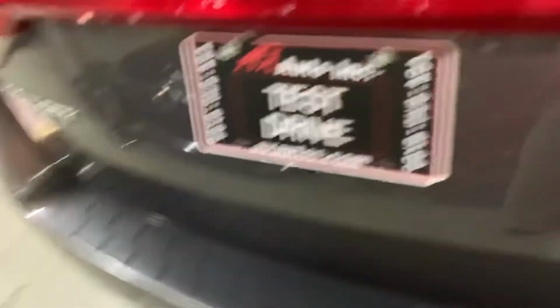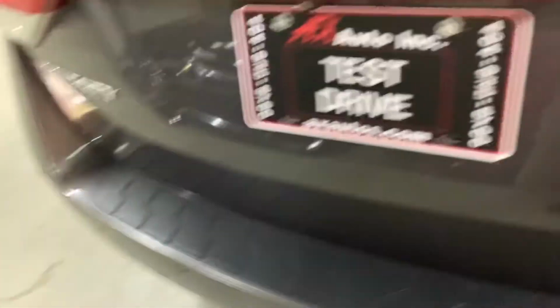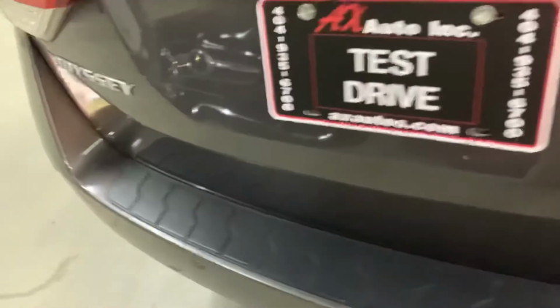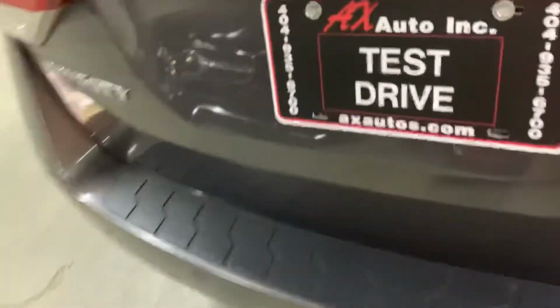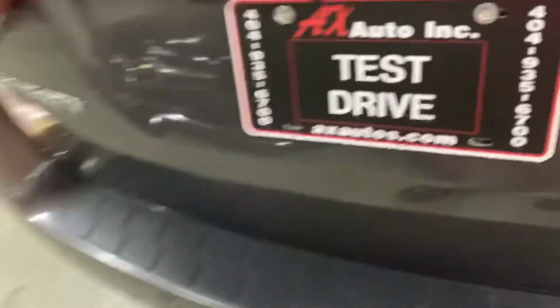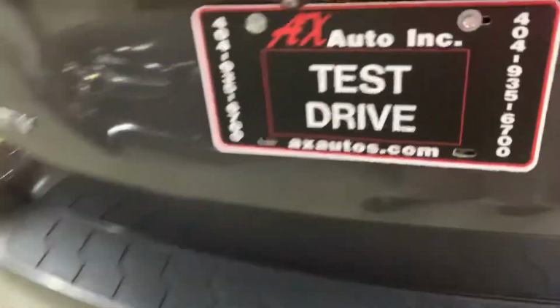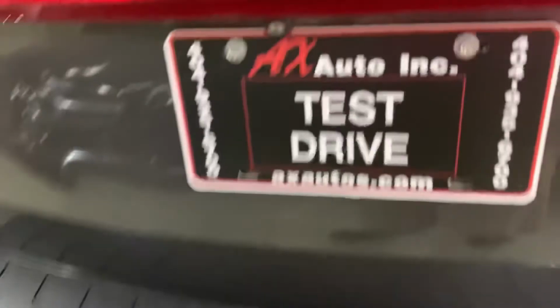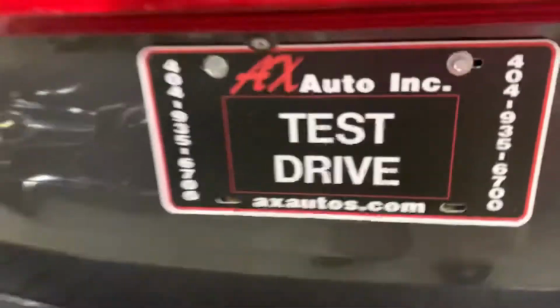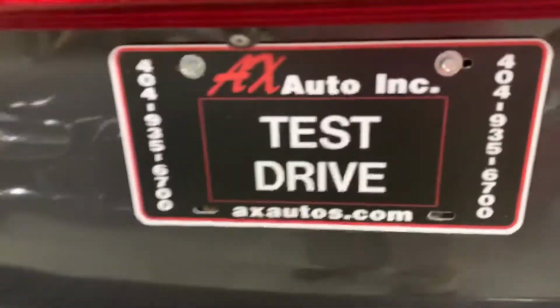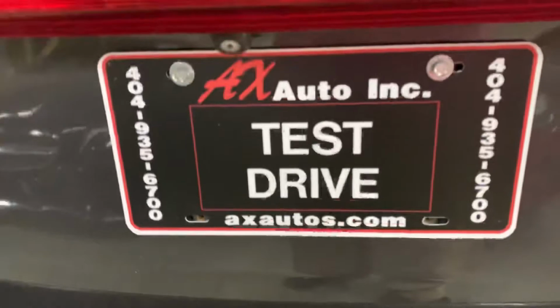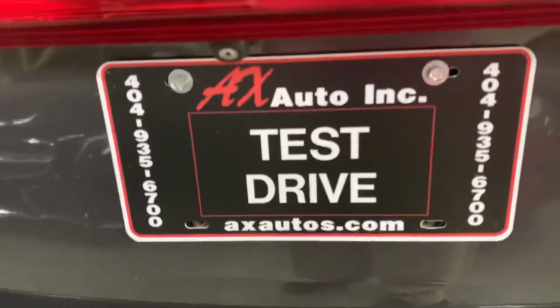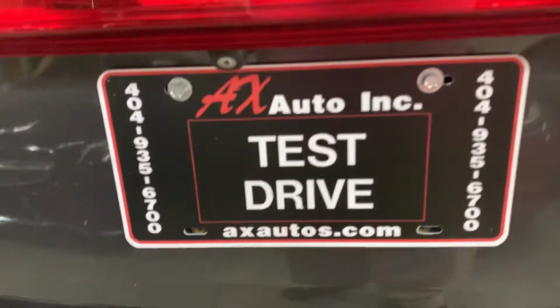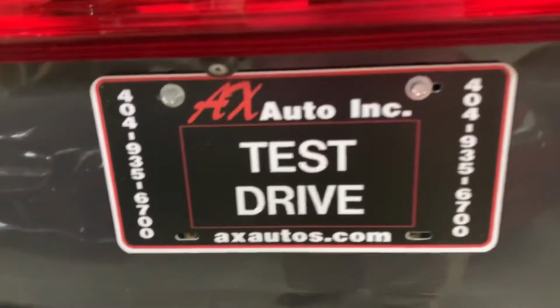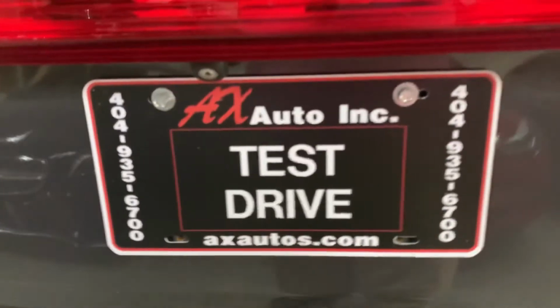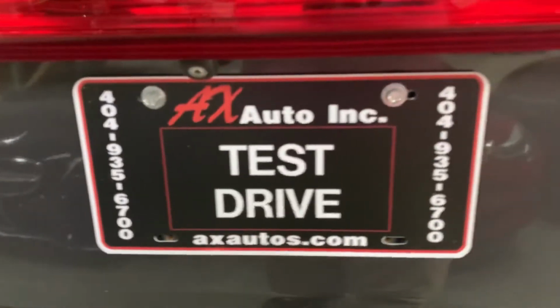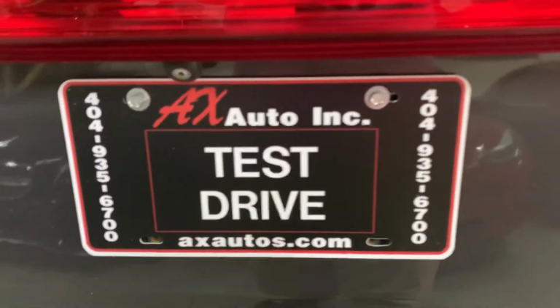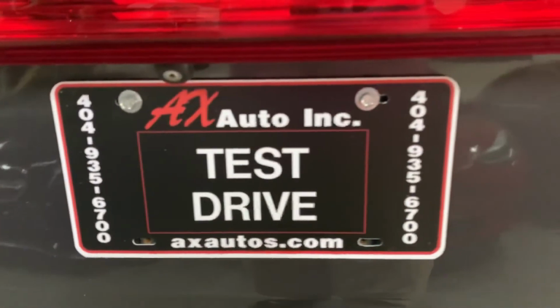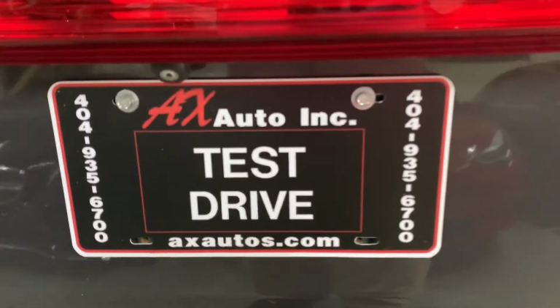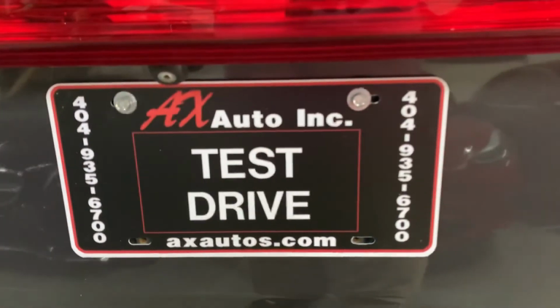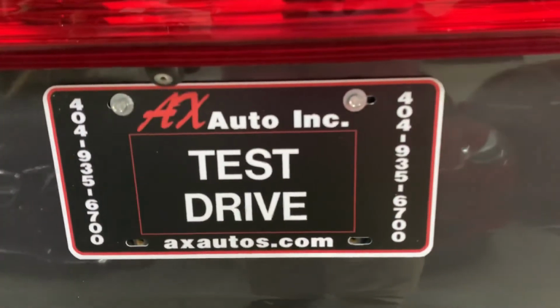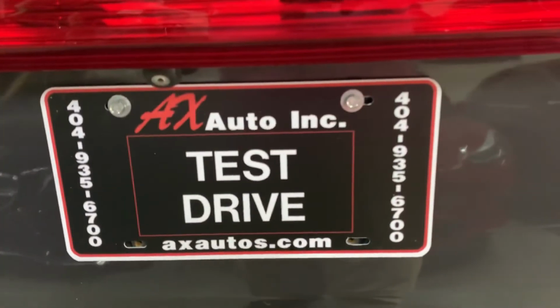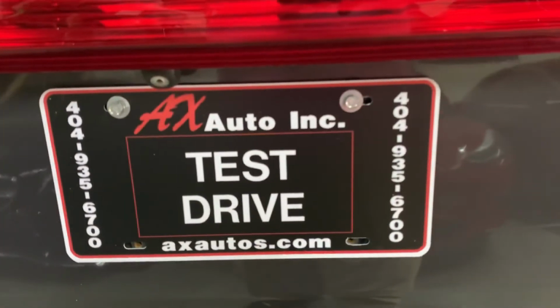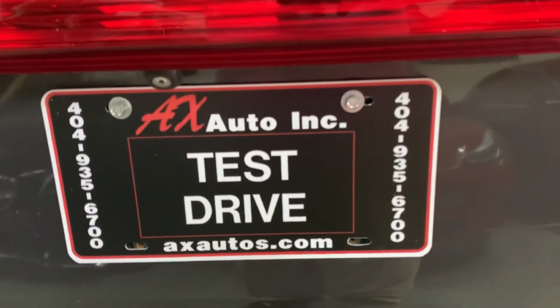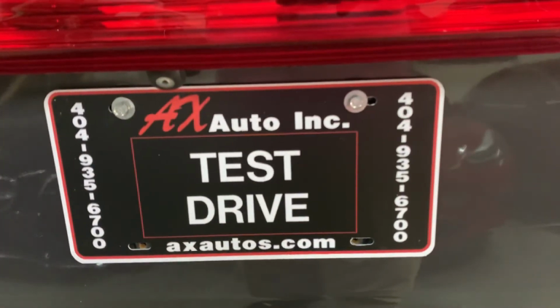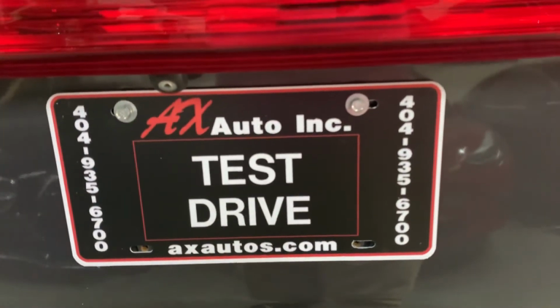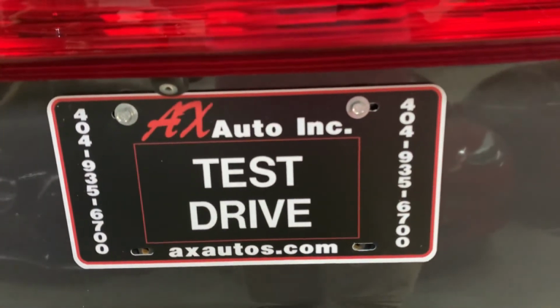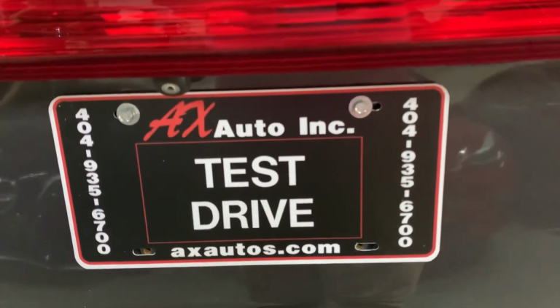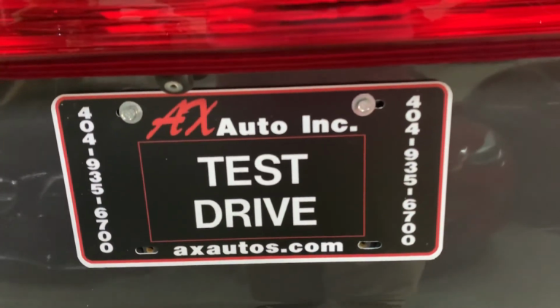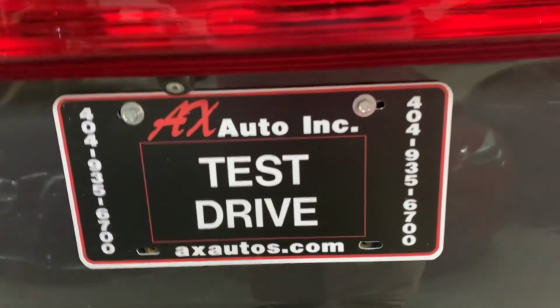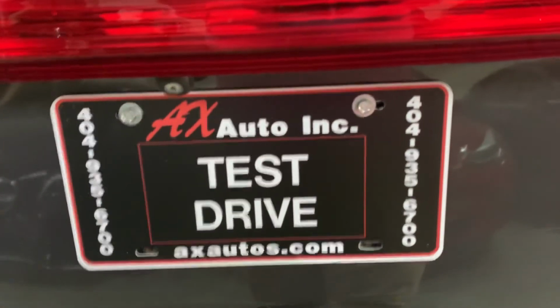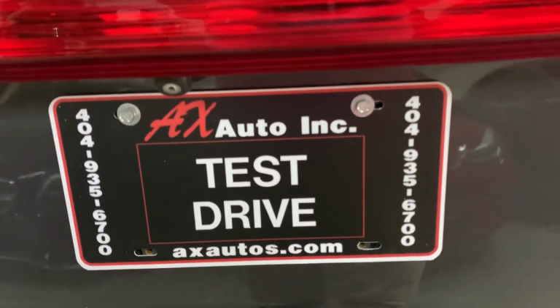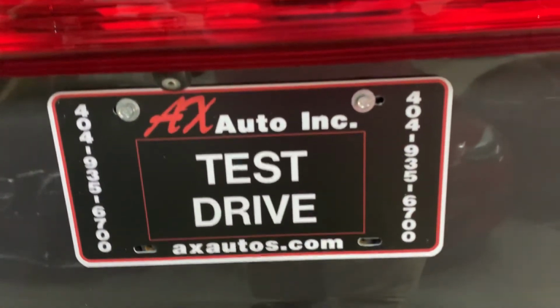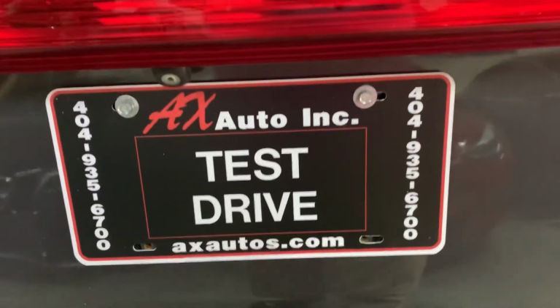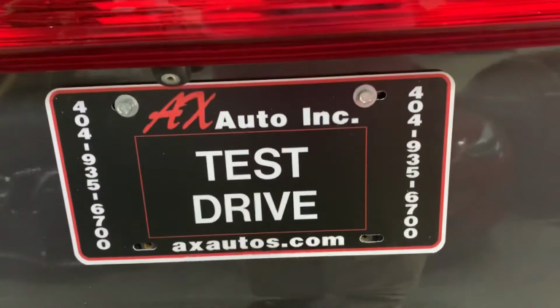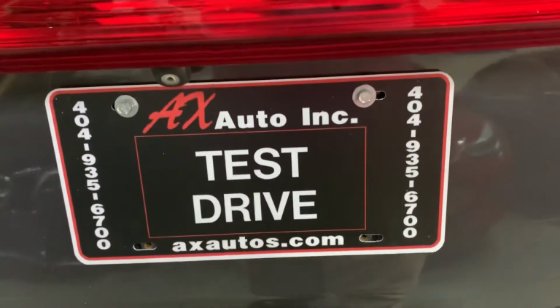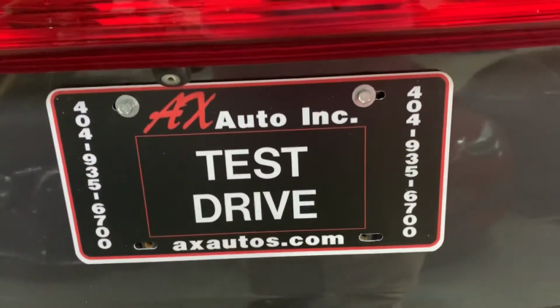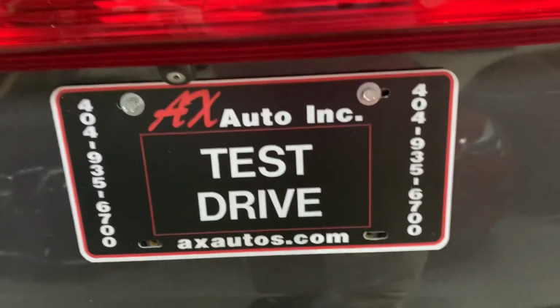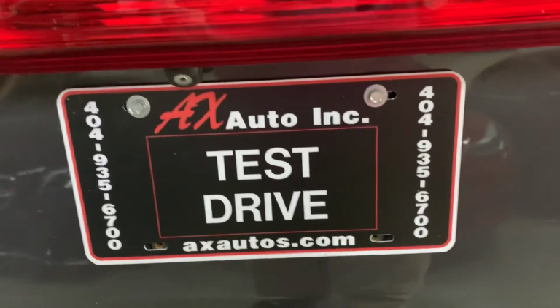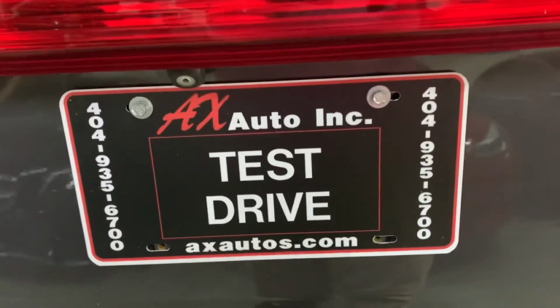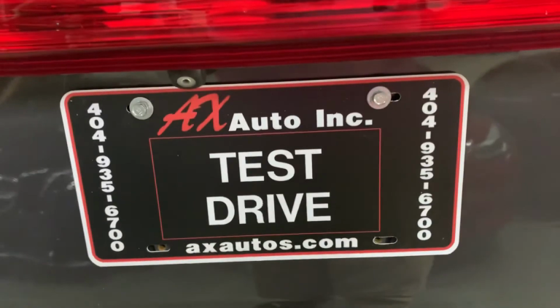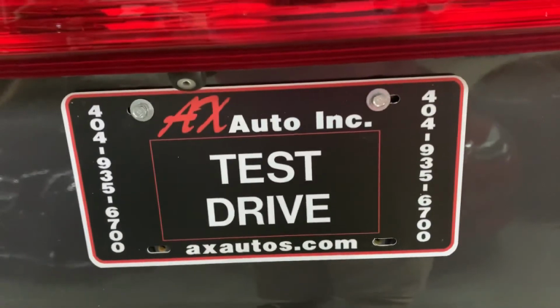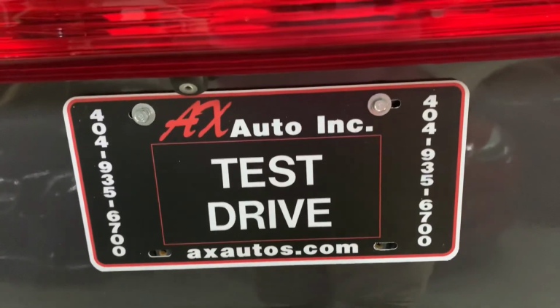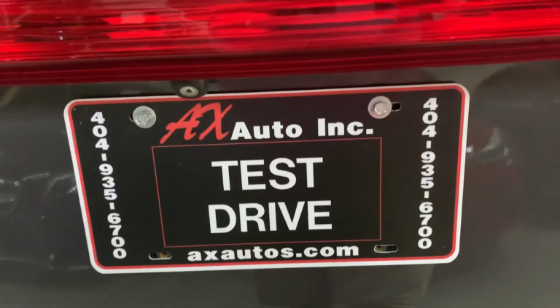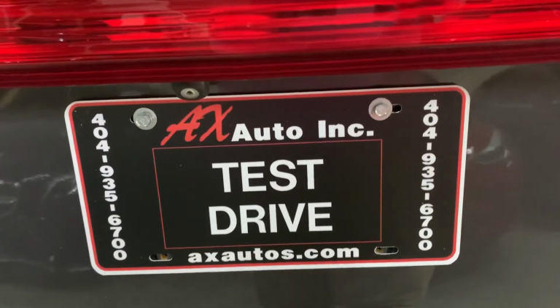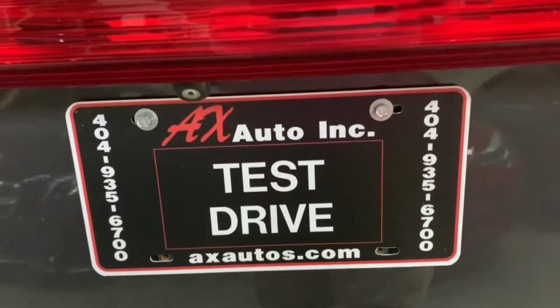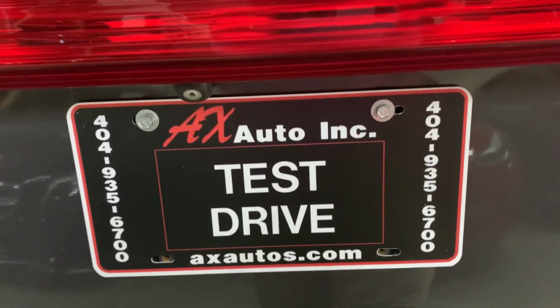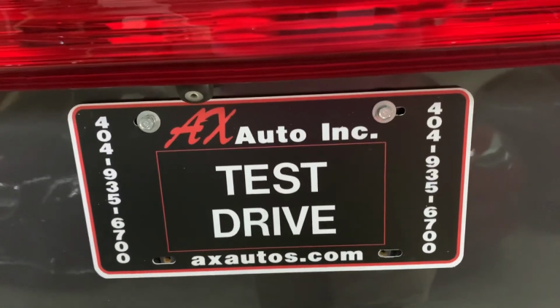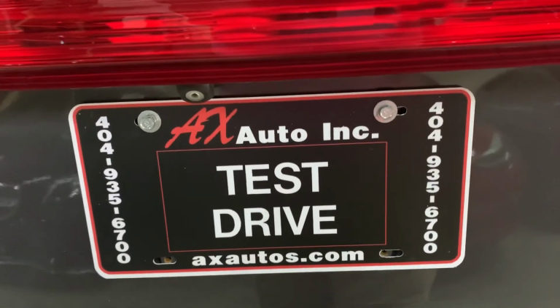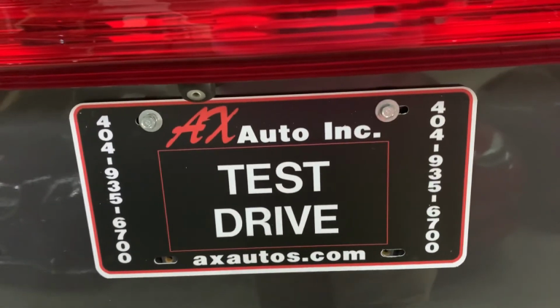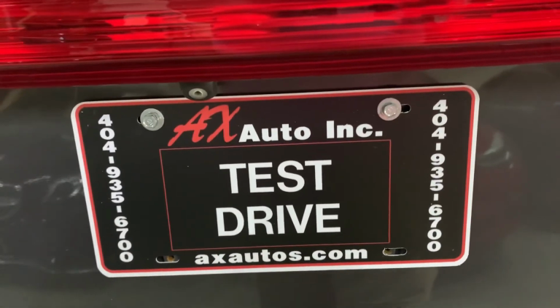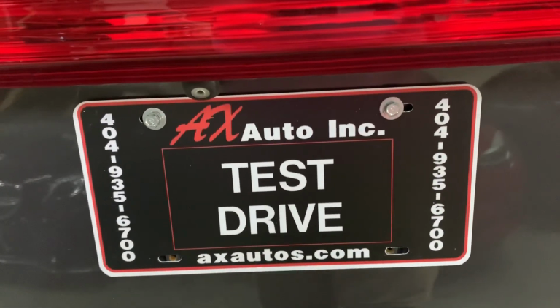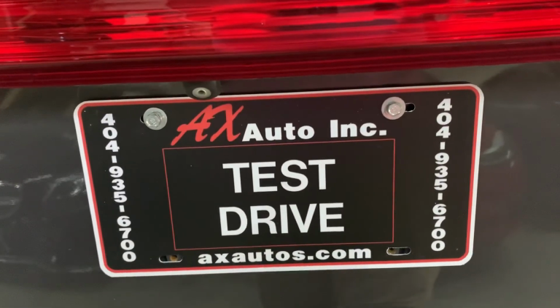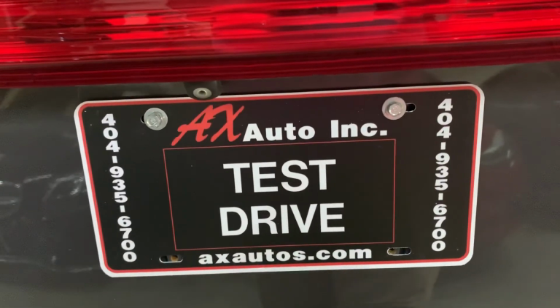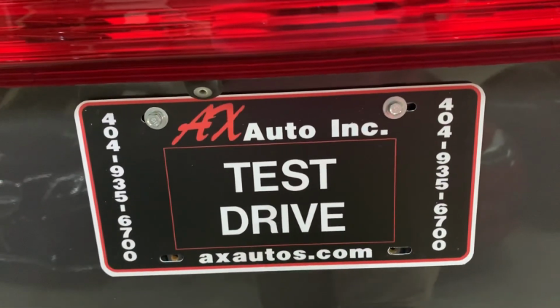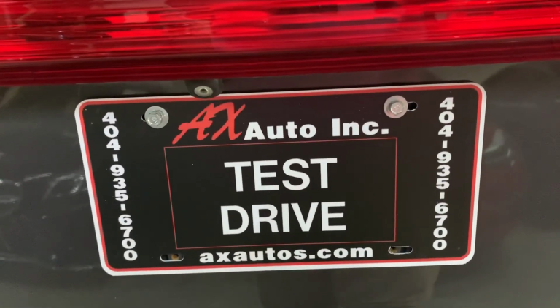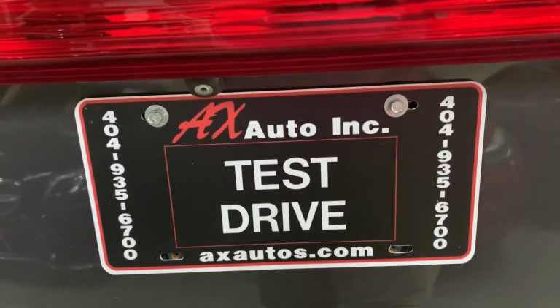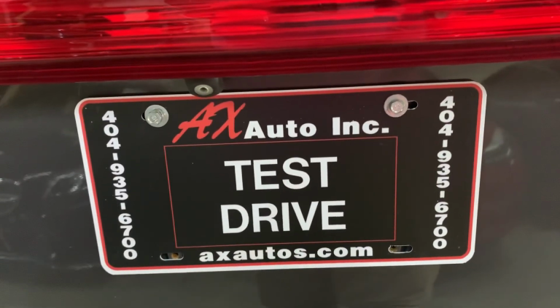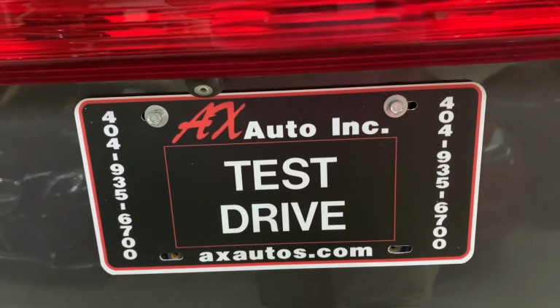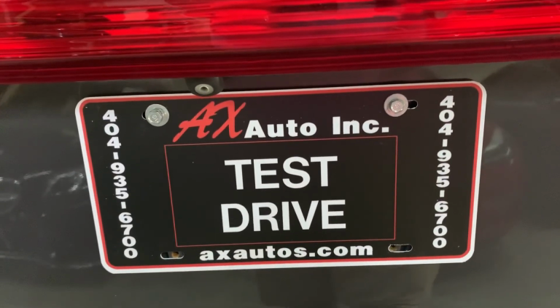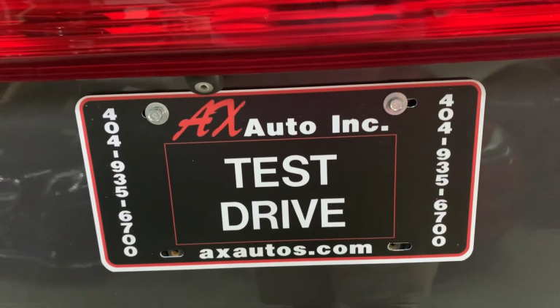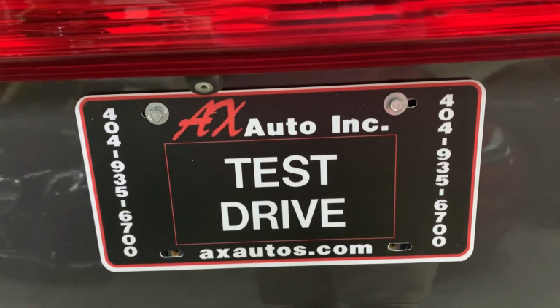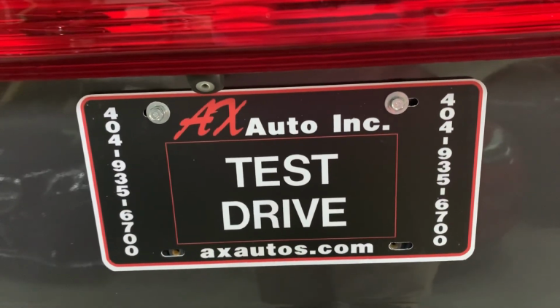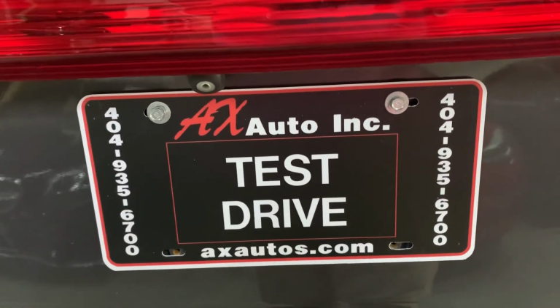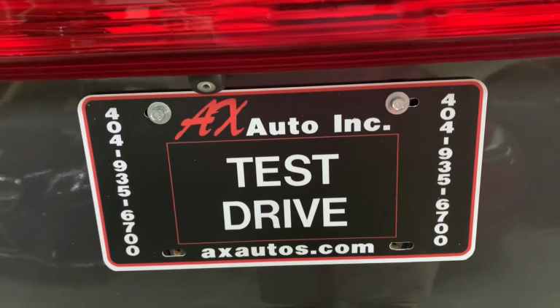If you would like to know more information, you can go to axautos.com or call 404-935-6700. Thank you, guys.